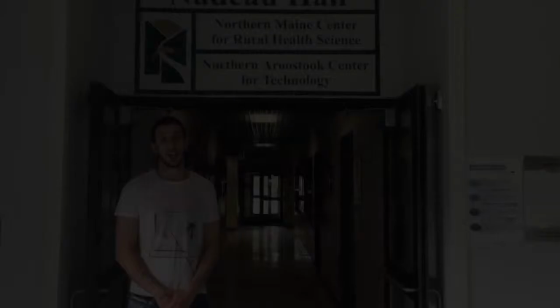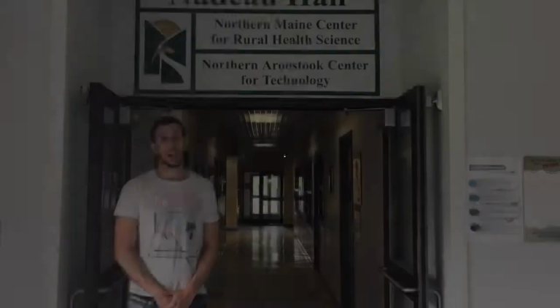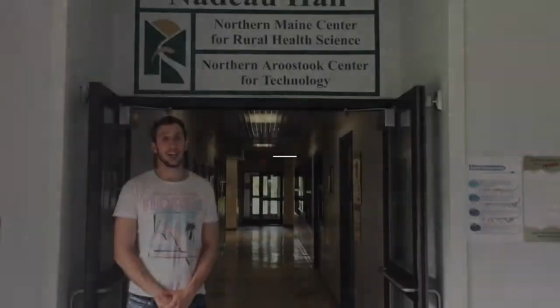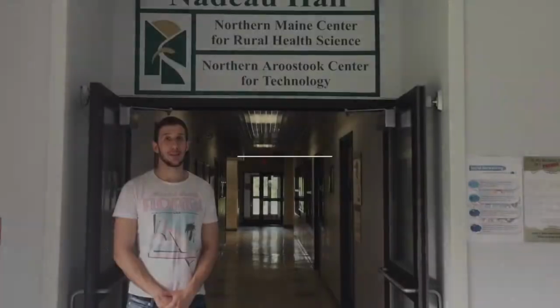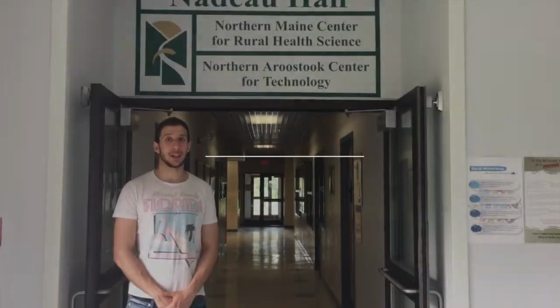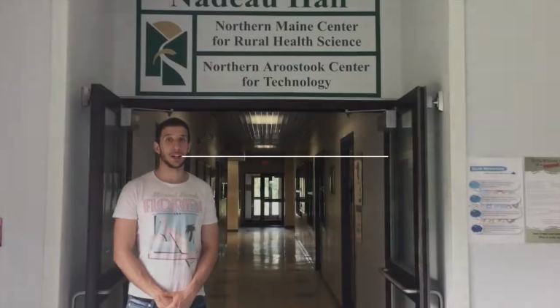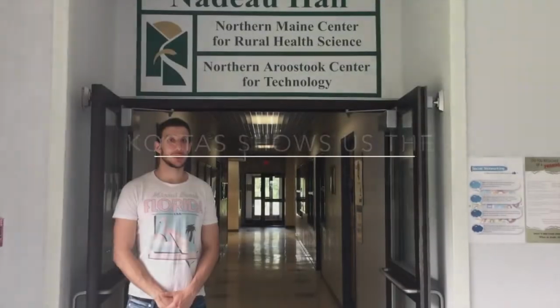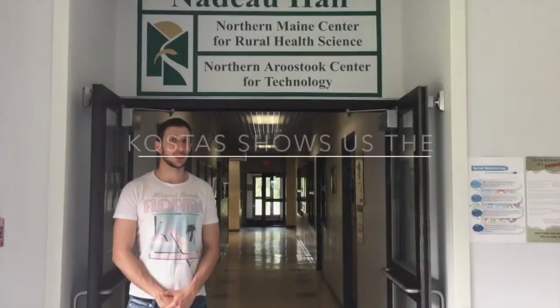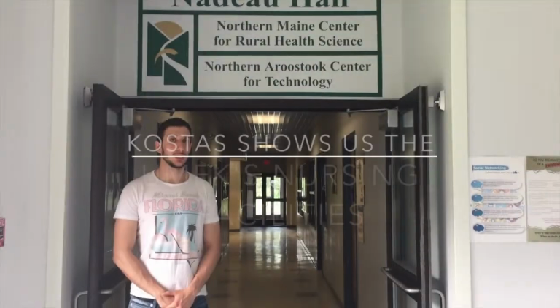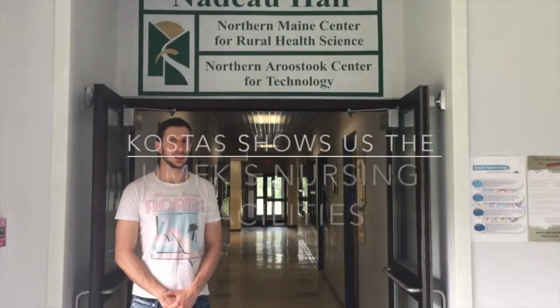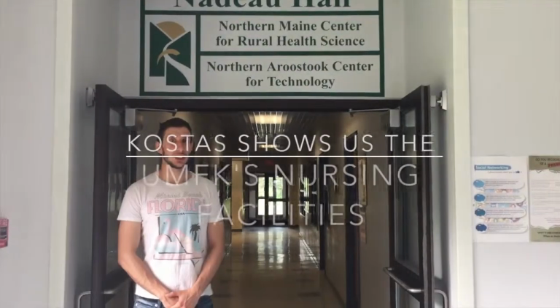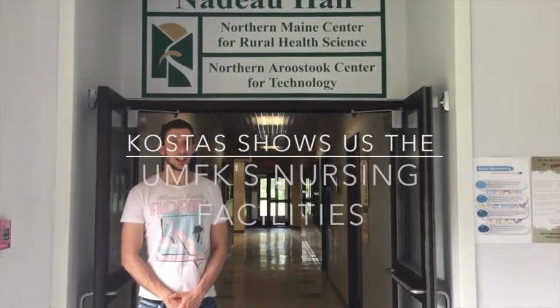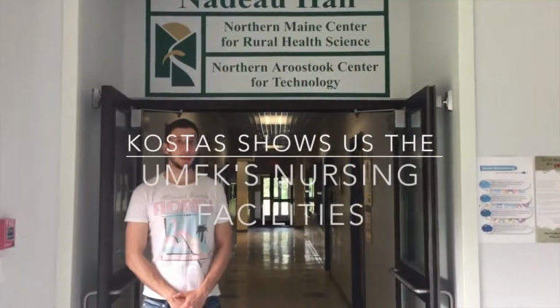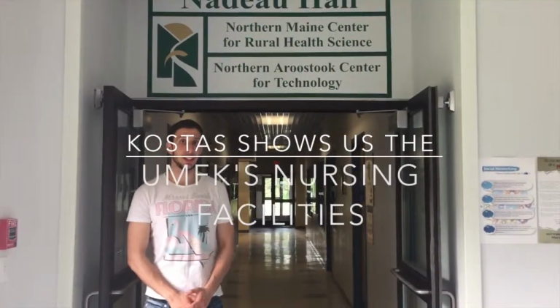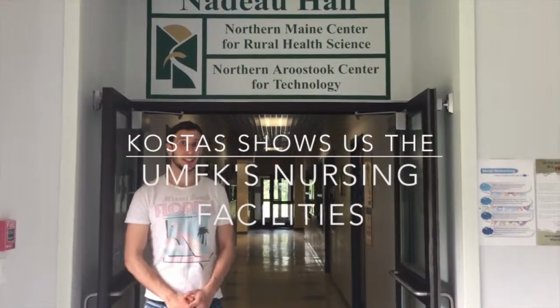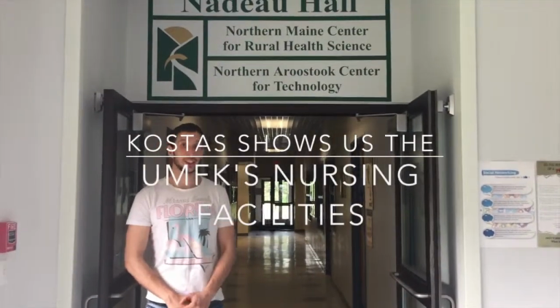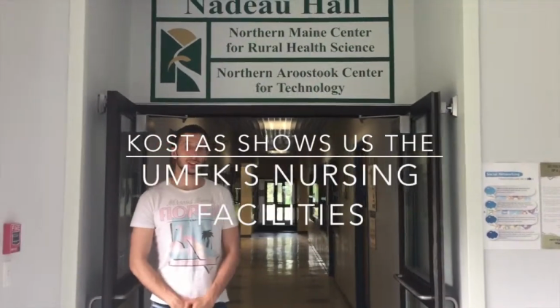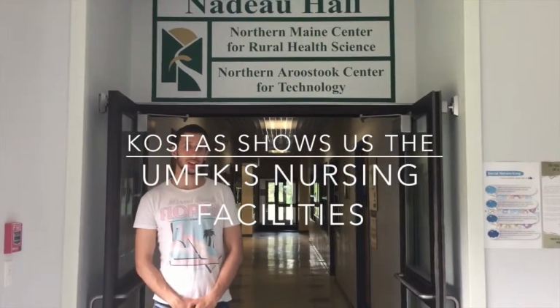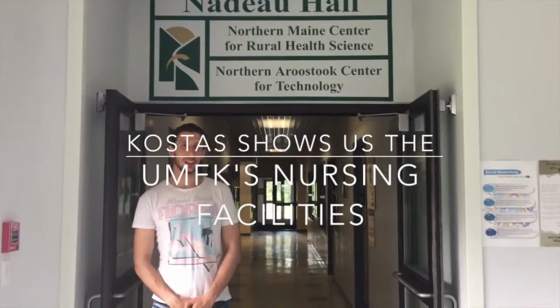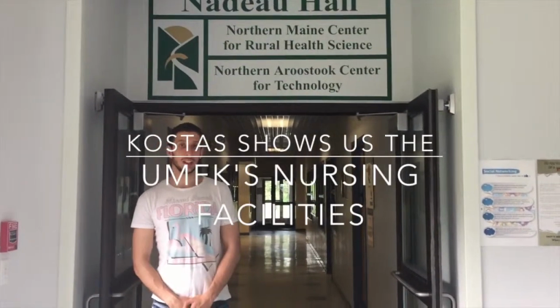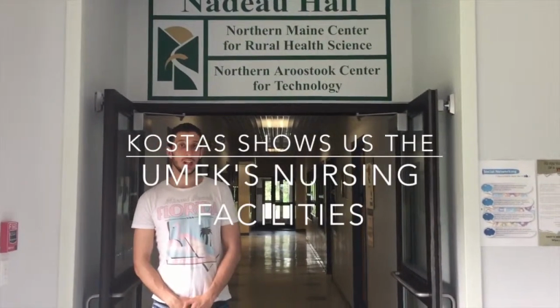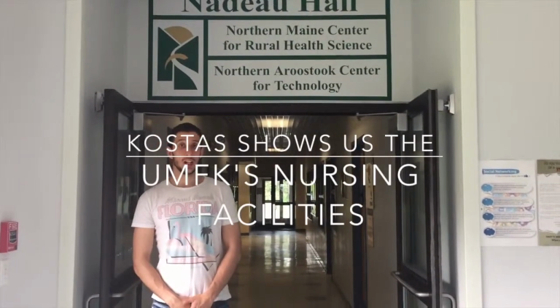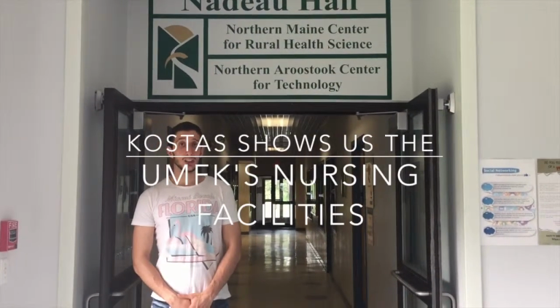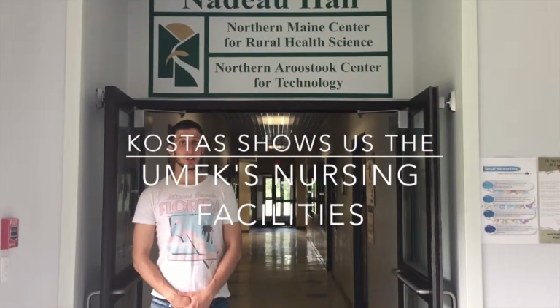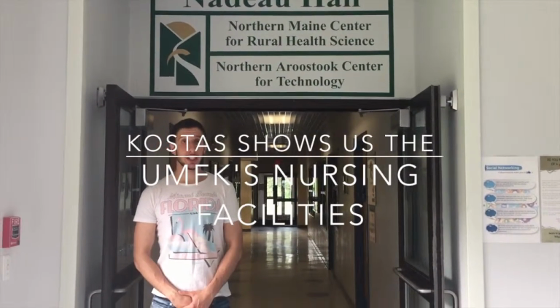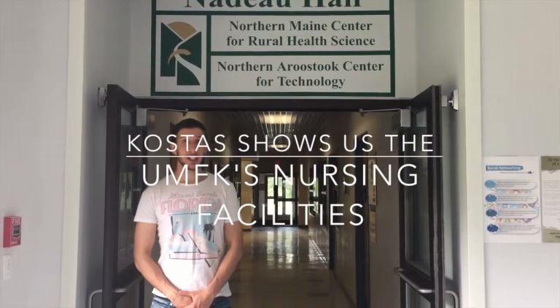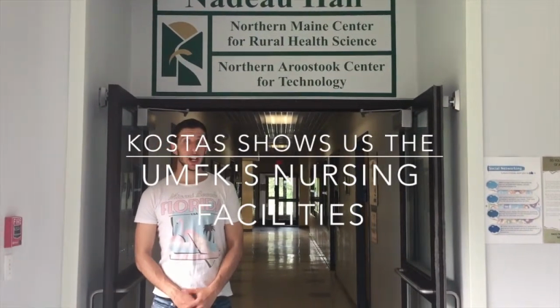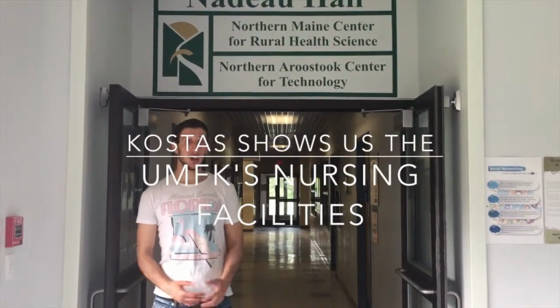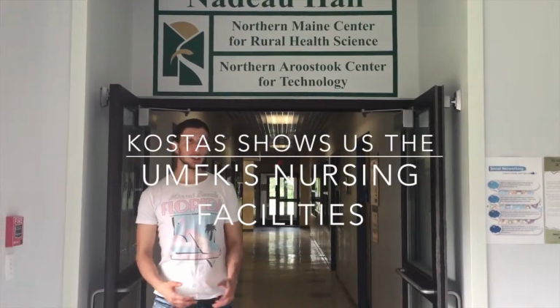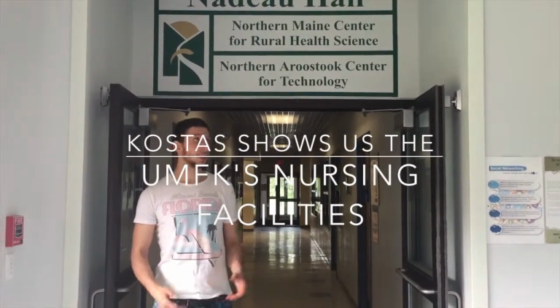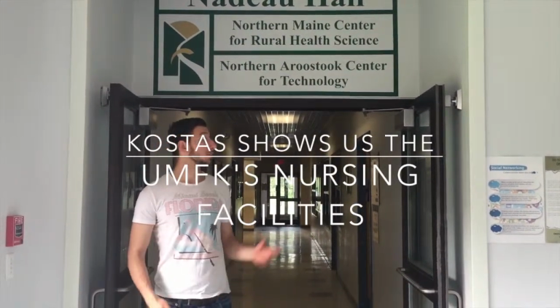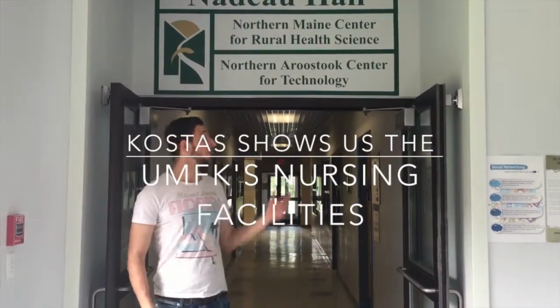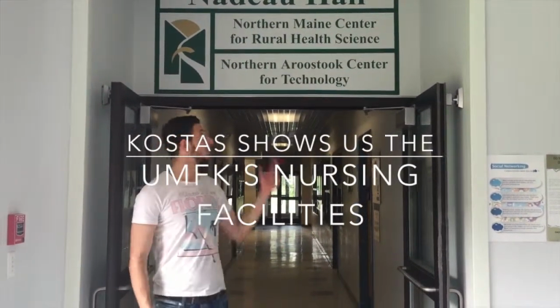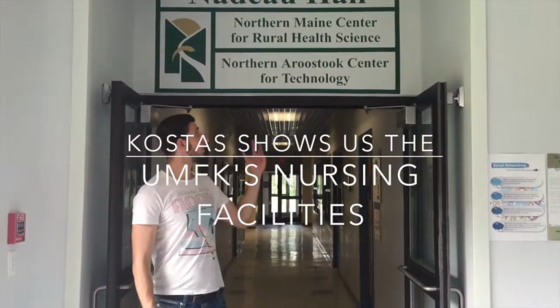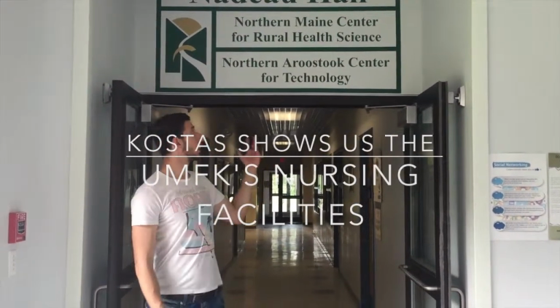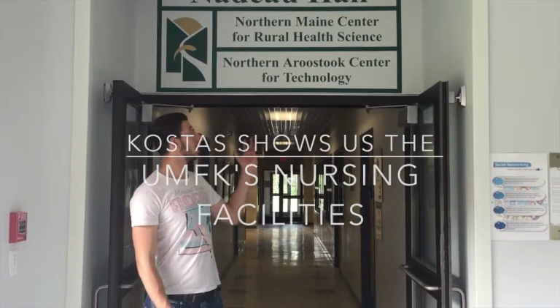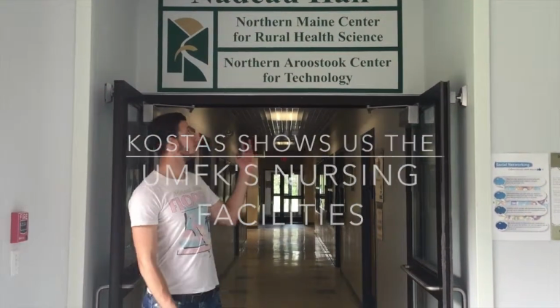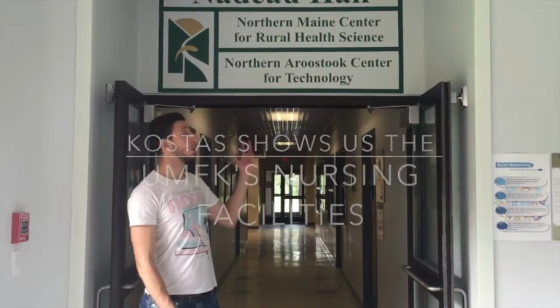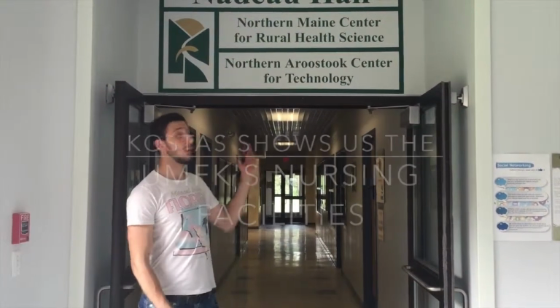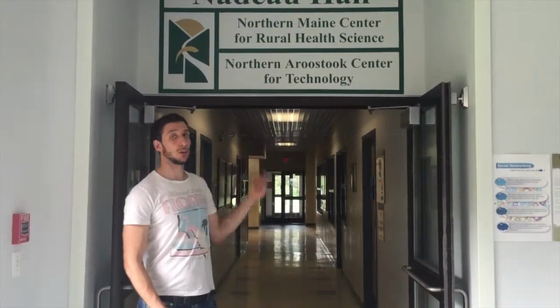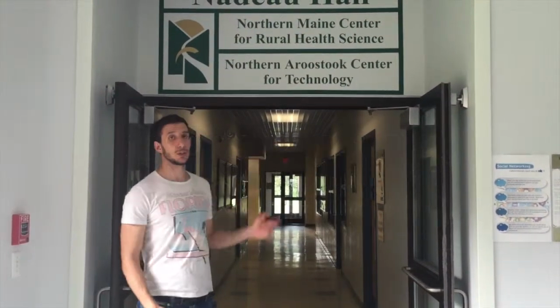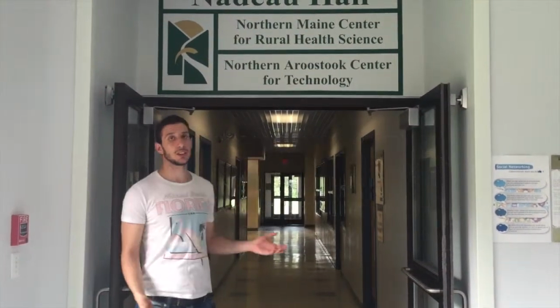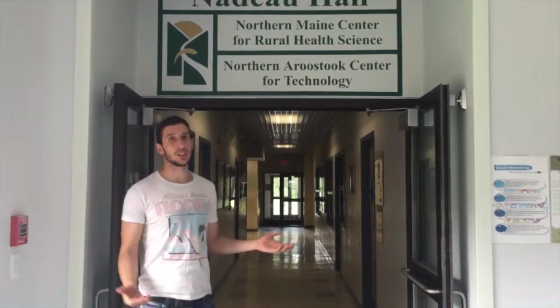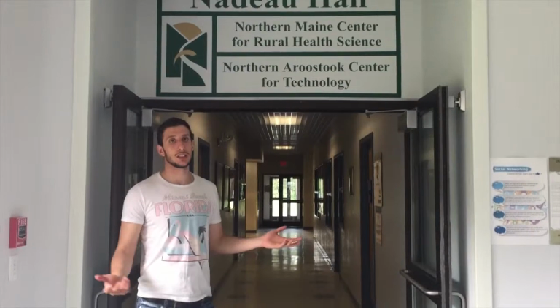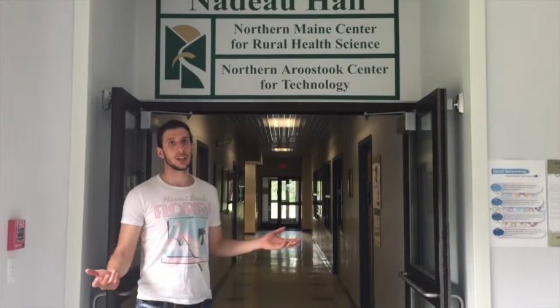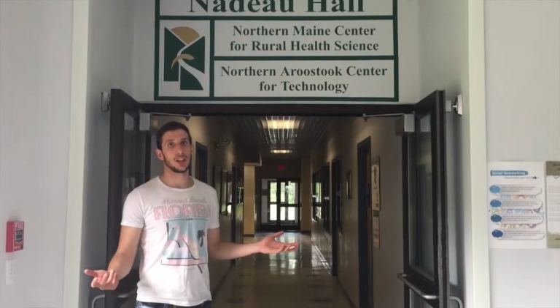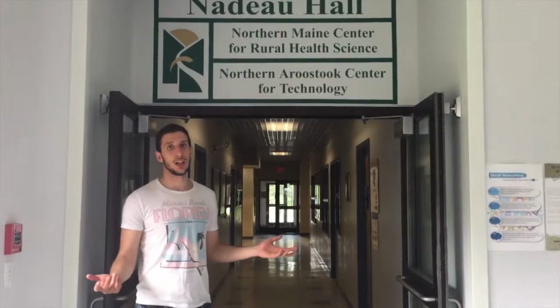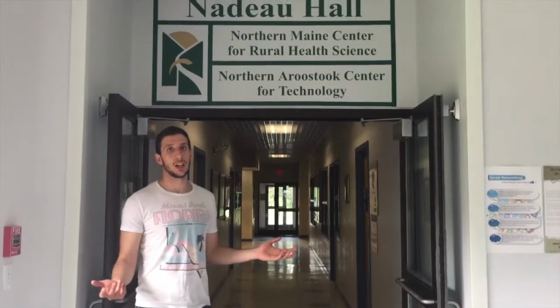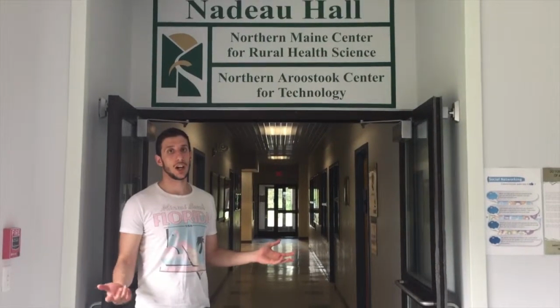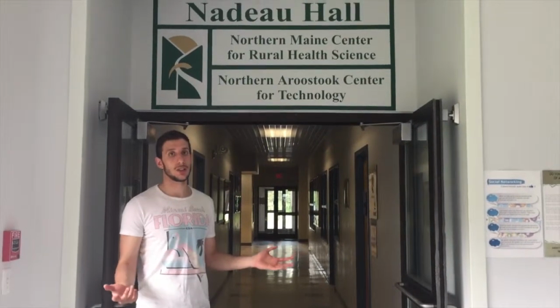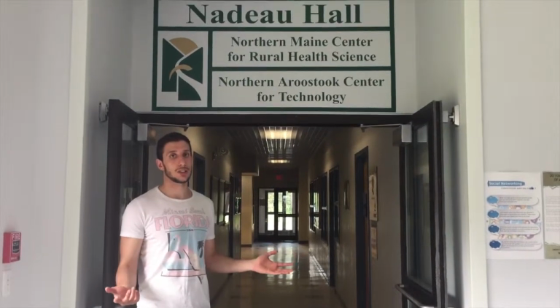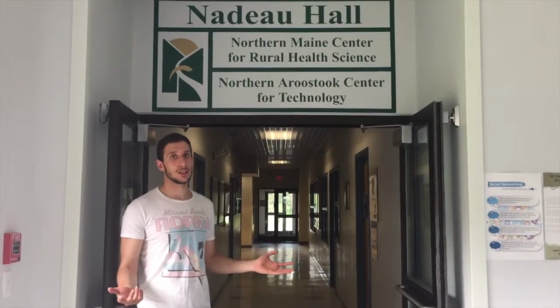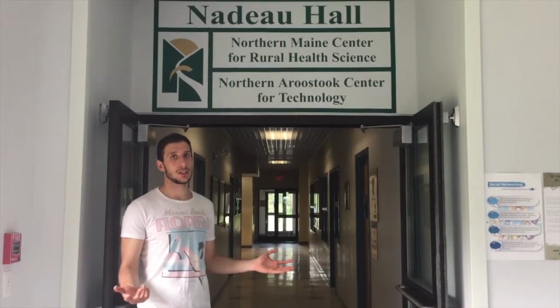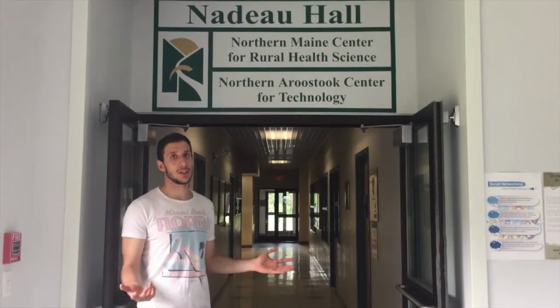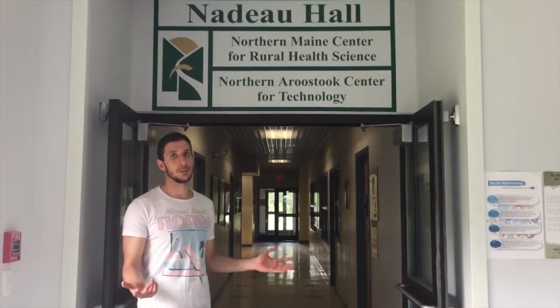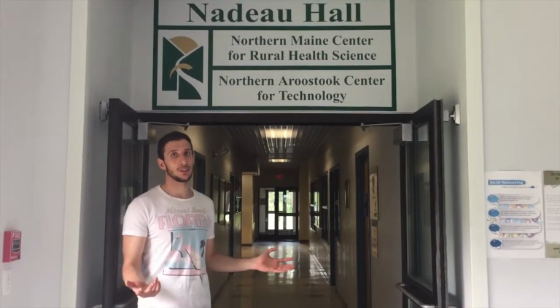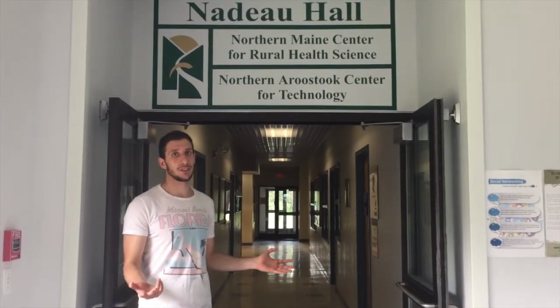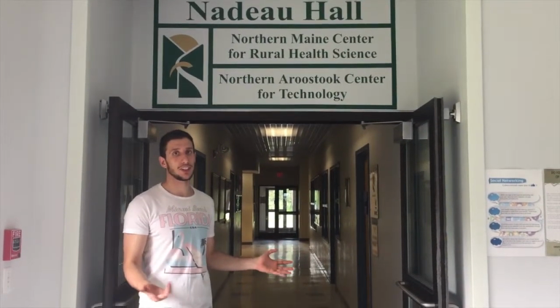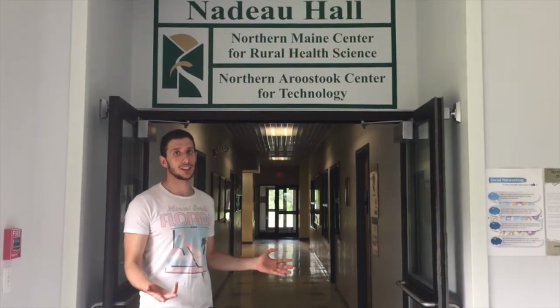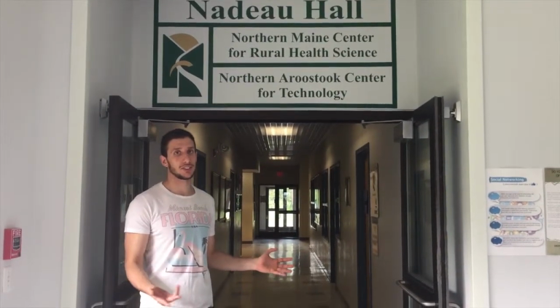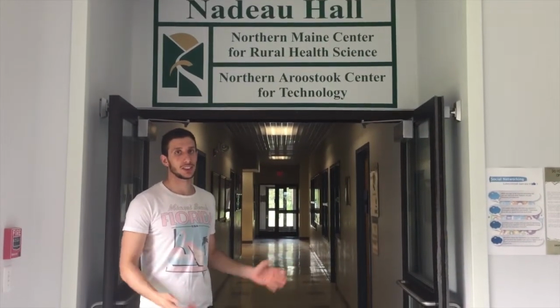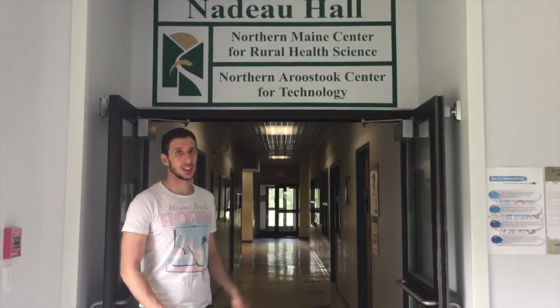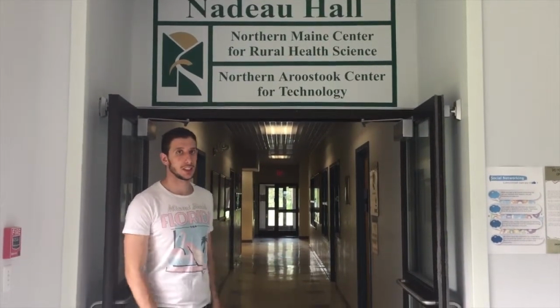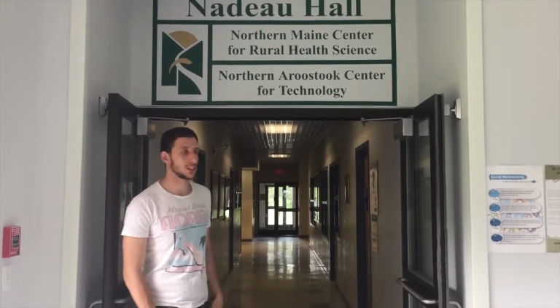Hi, my name is Kostas and I'm a nursing student. Today I will show you another hall which houses most of the nursing facilities.